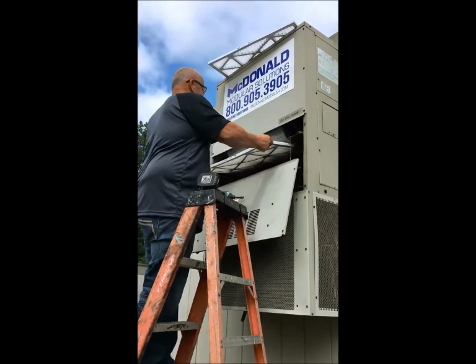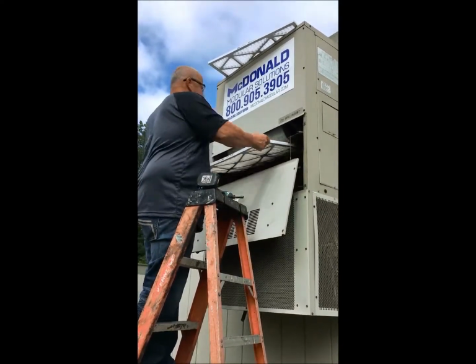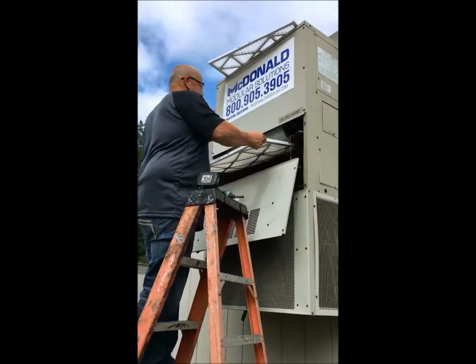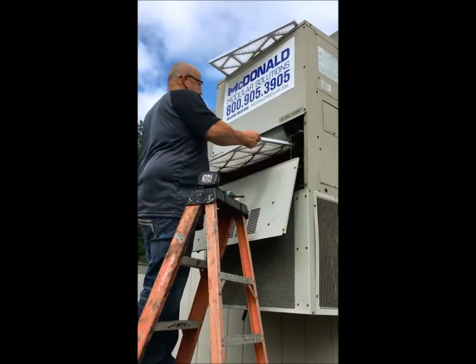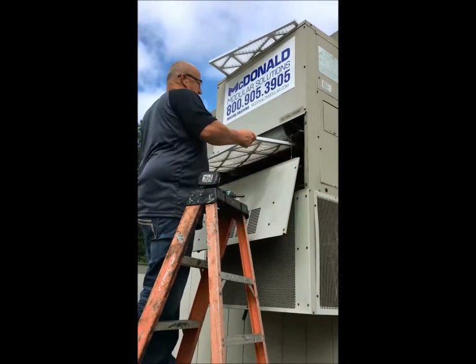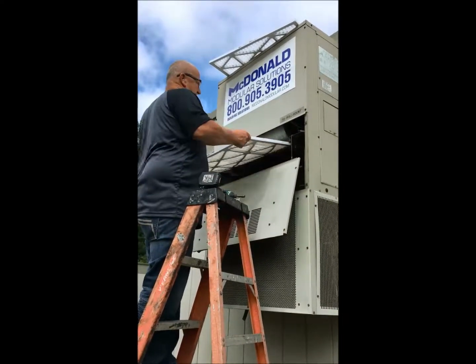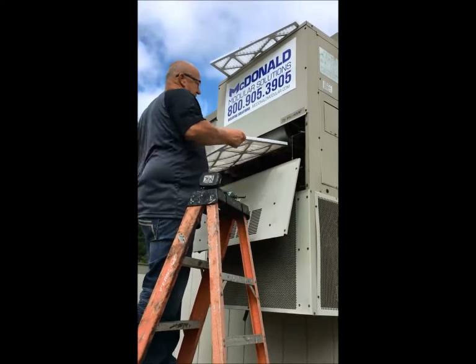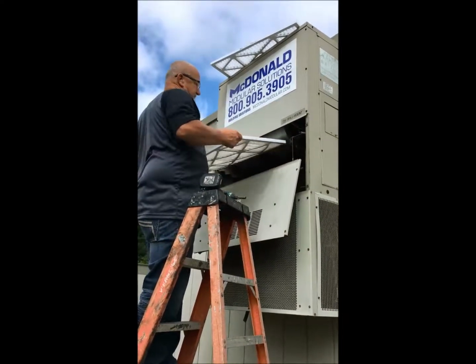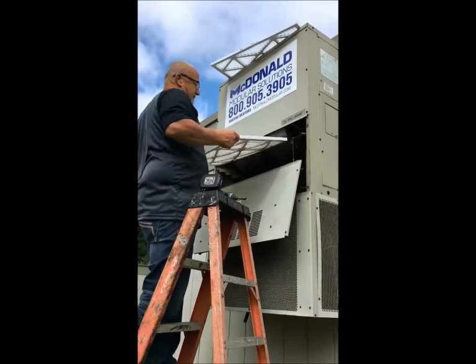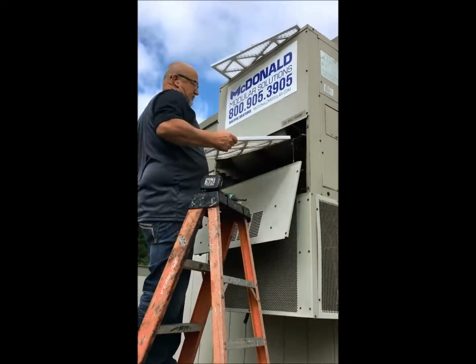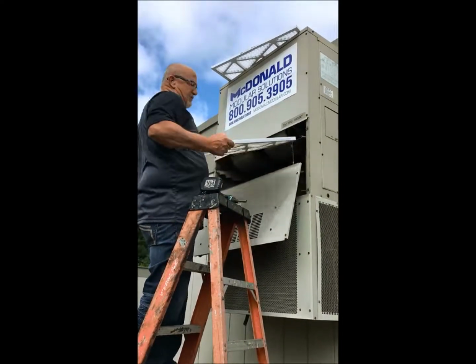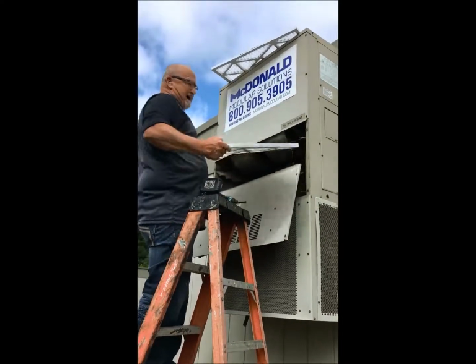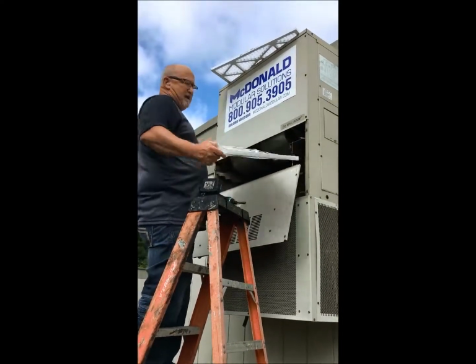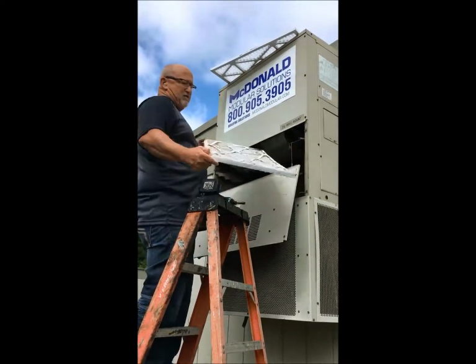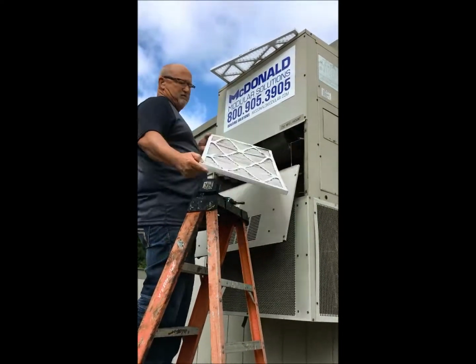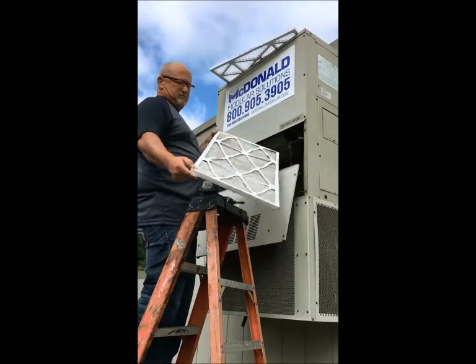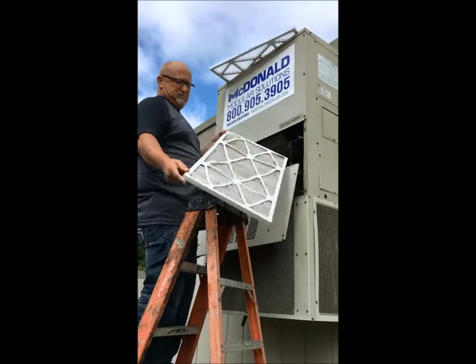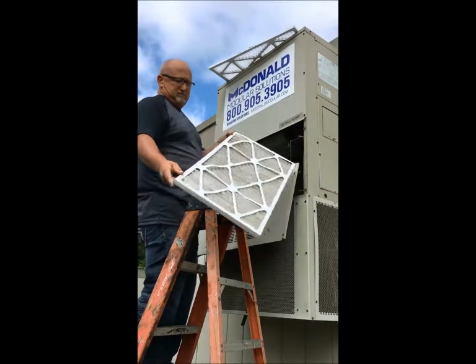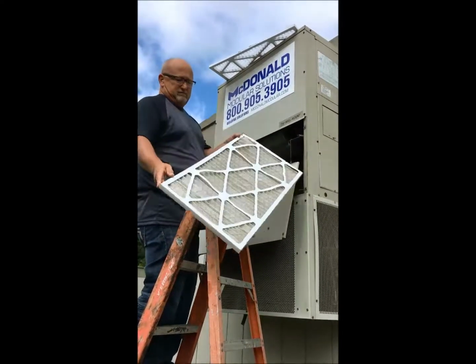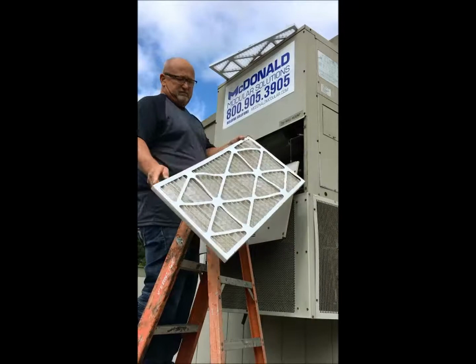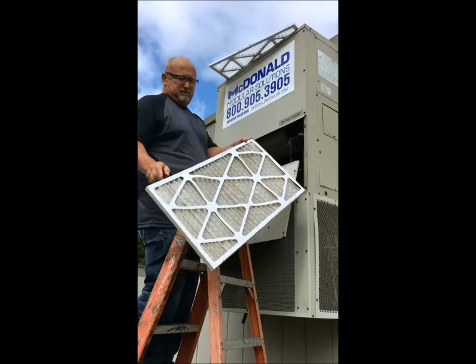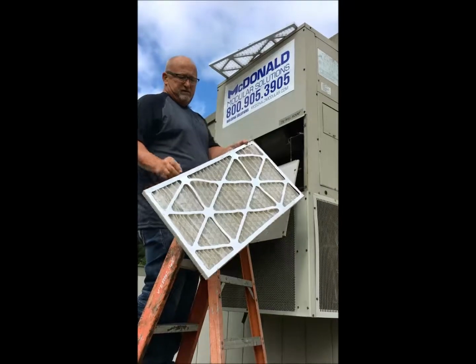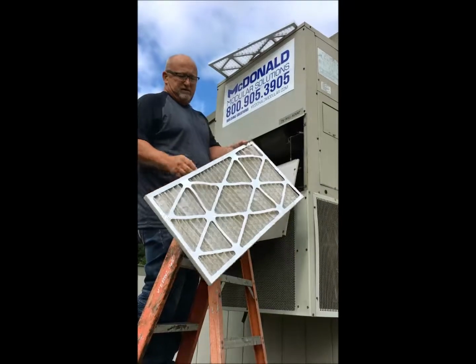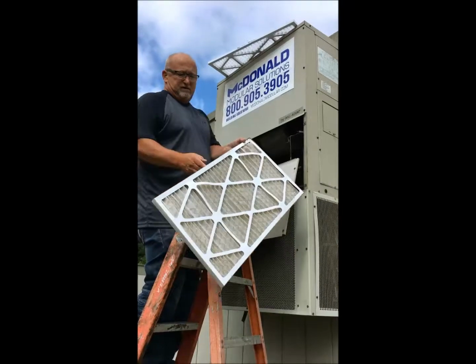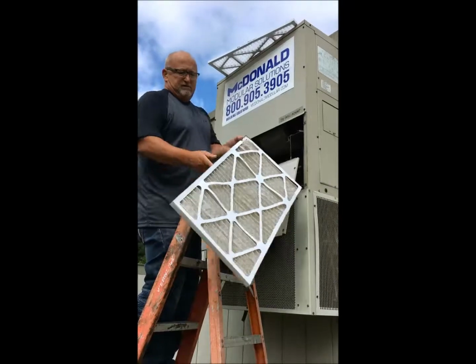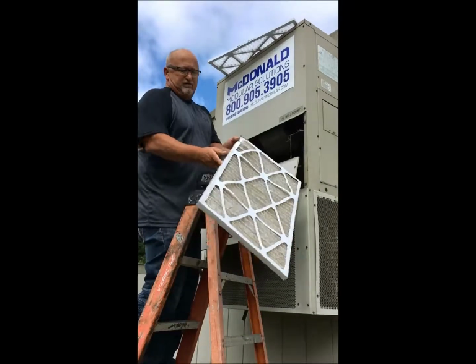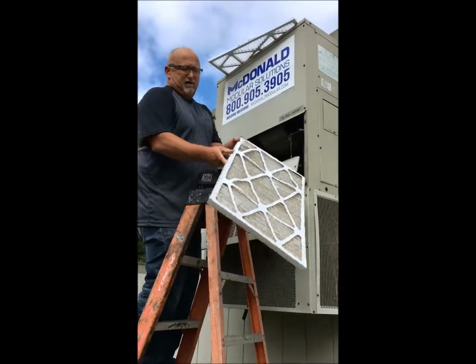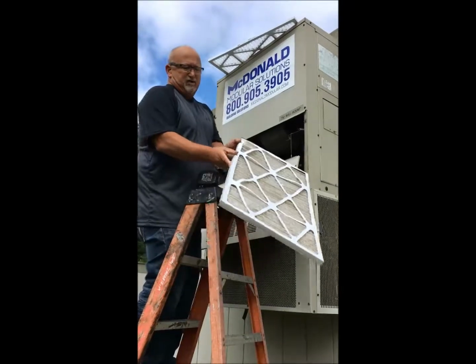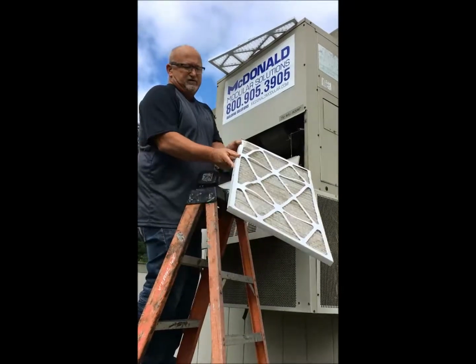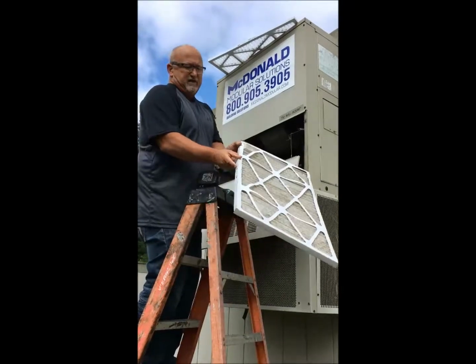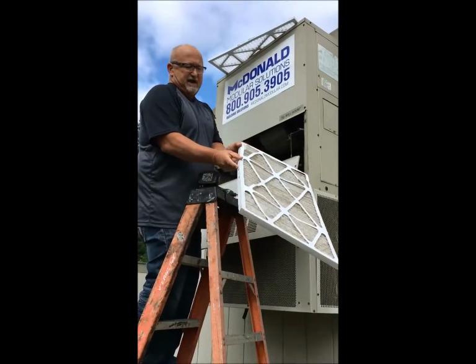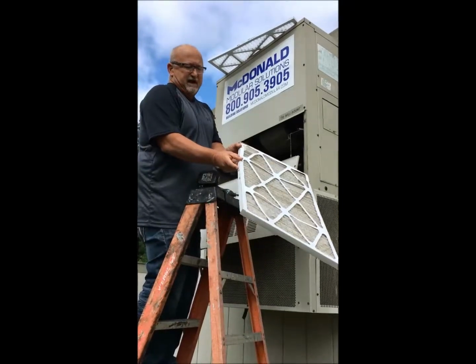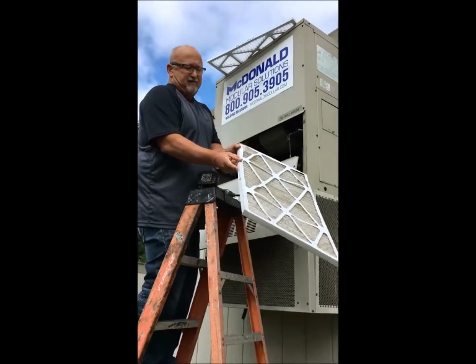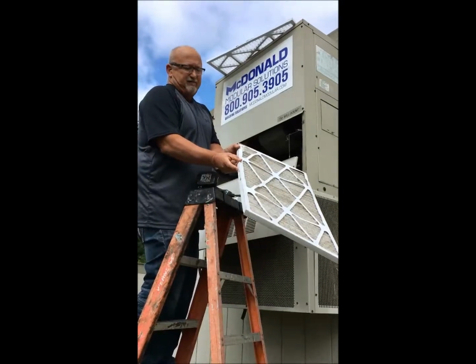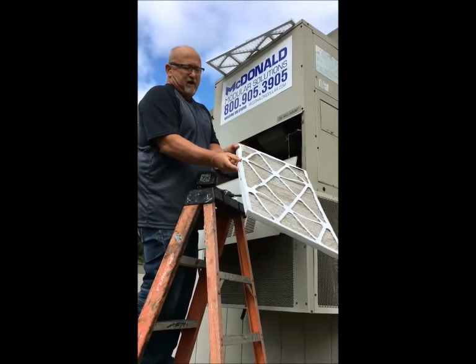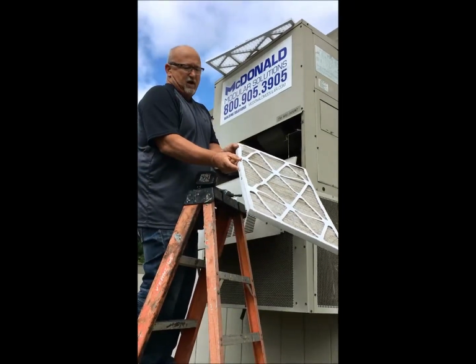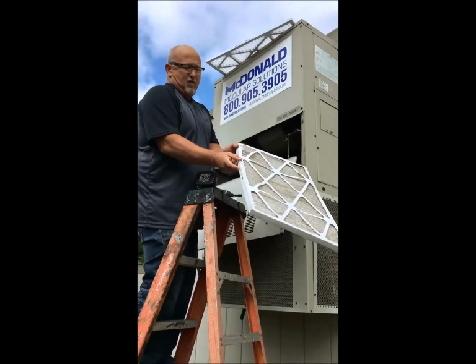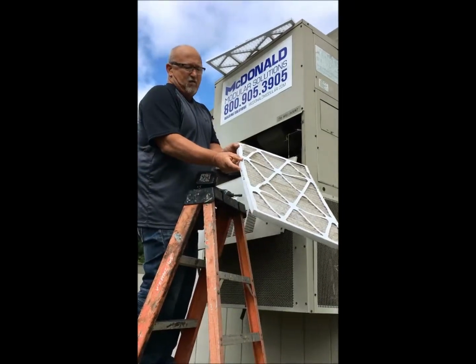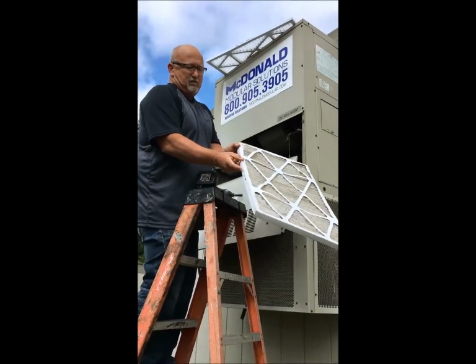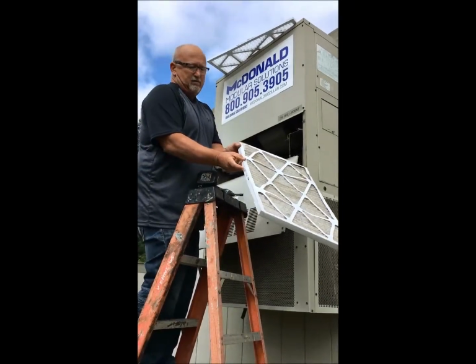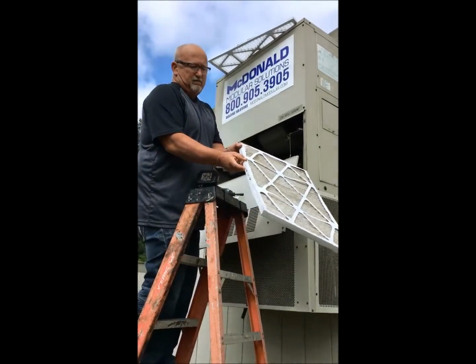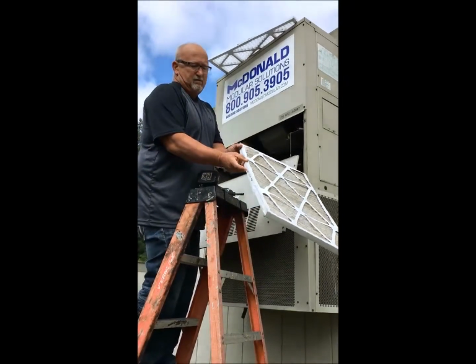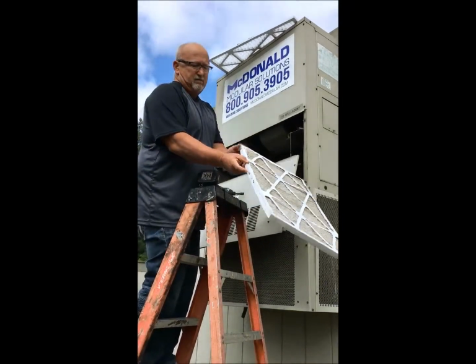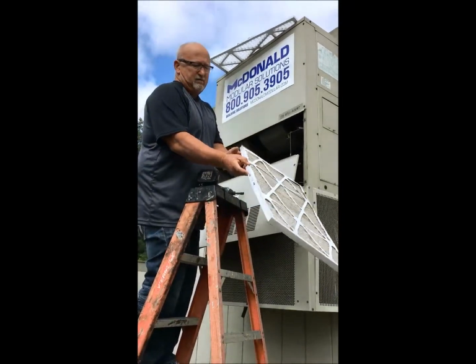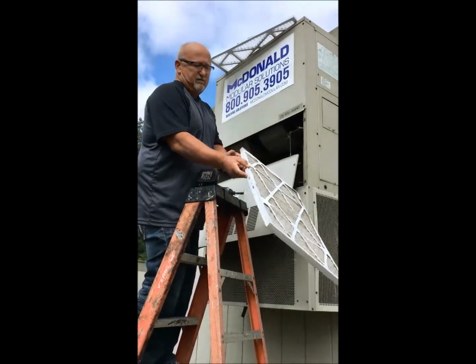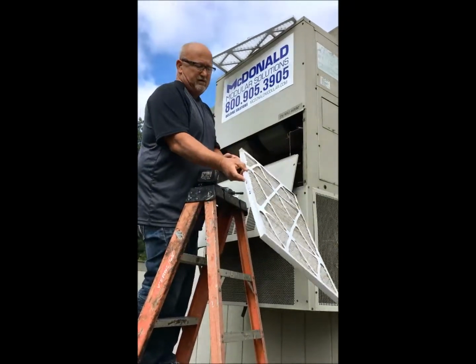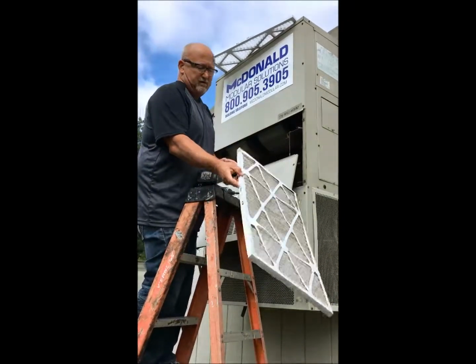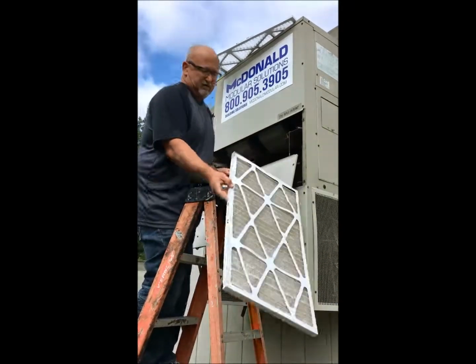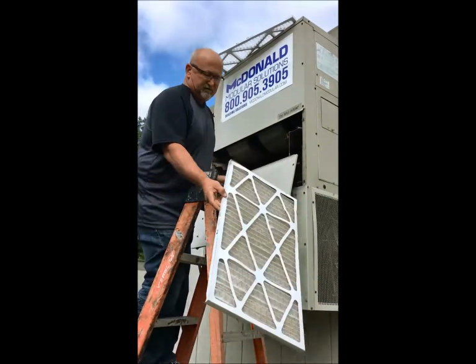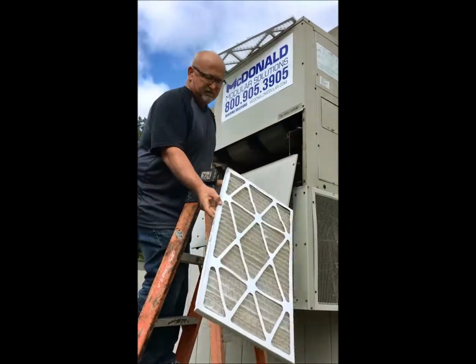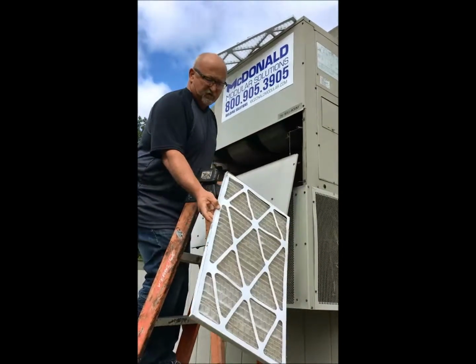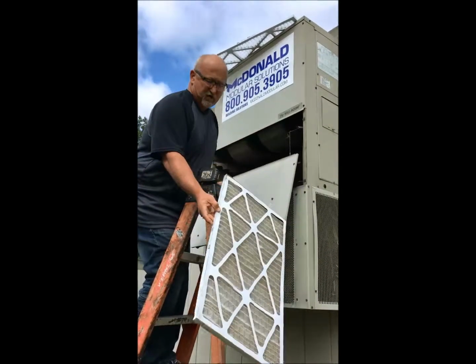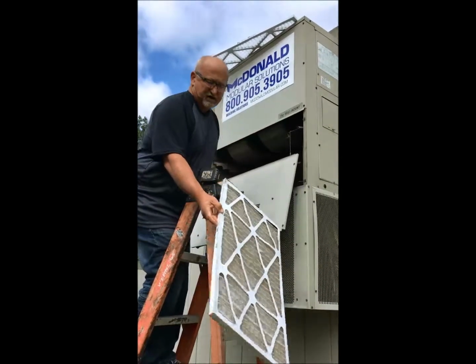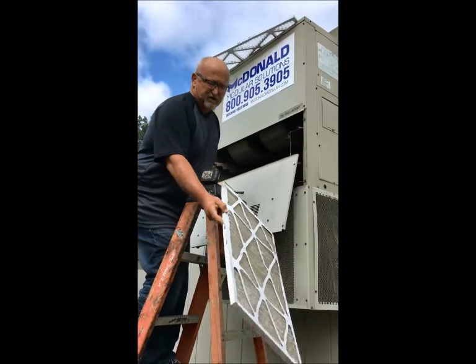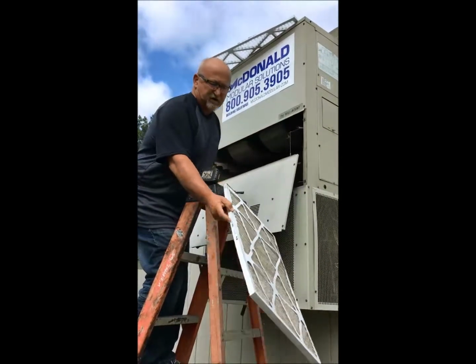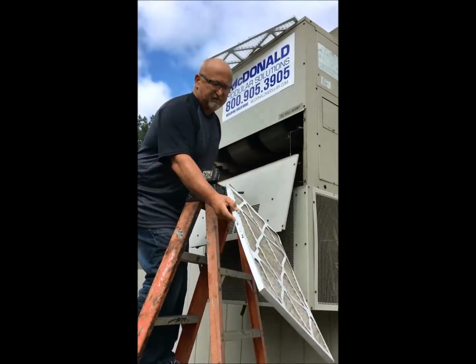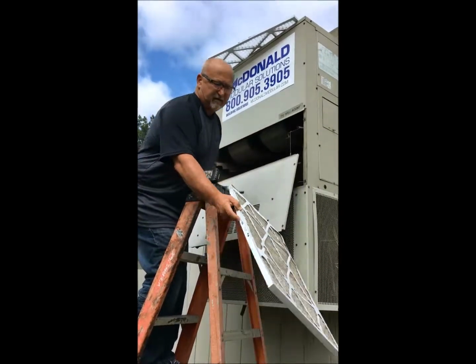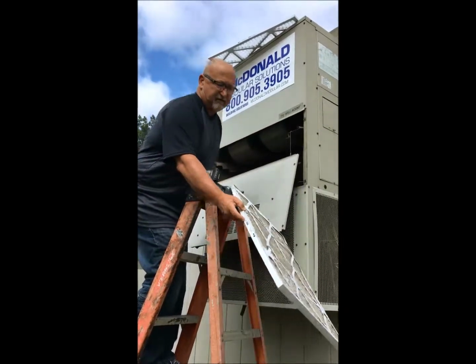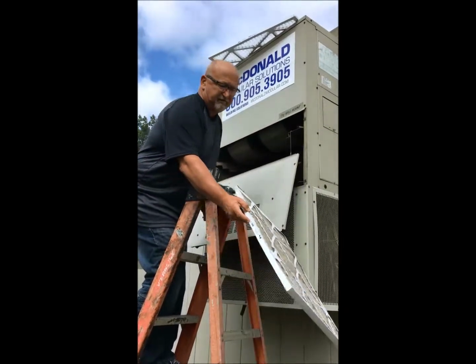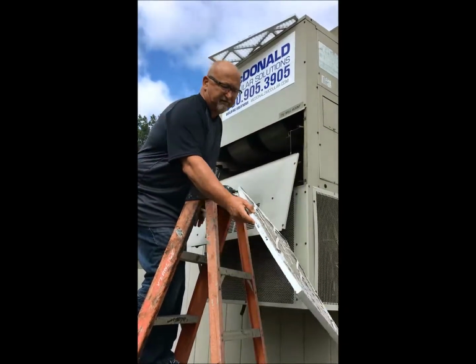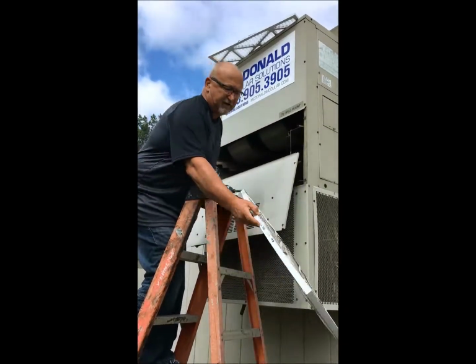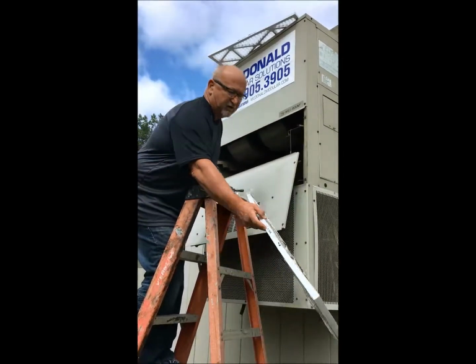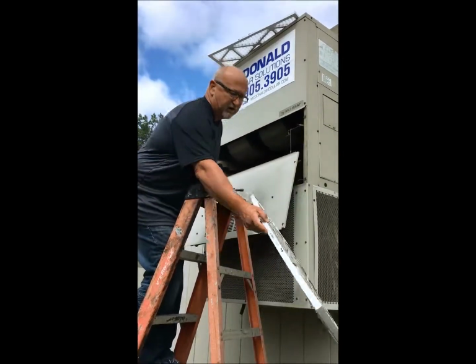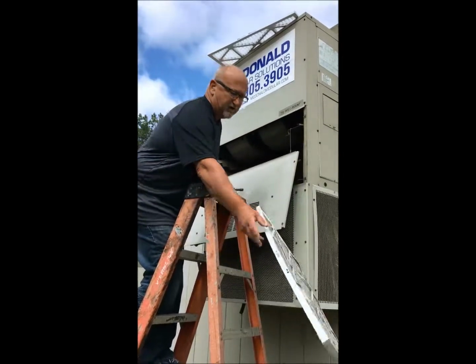Let the filter out. Notice the airflow direction of the filter.